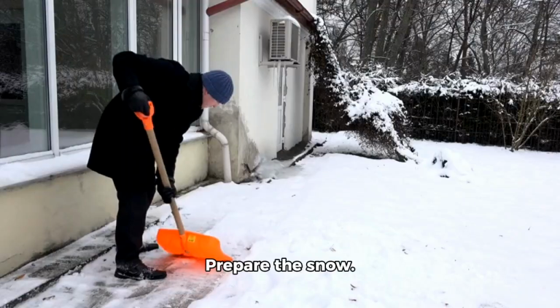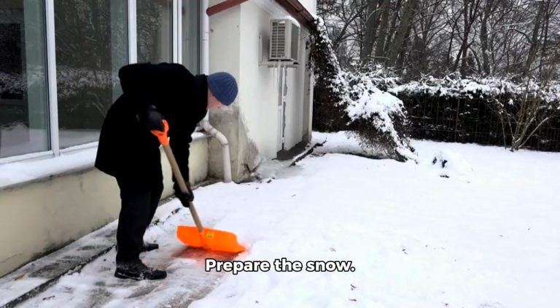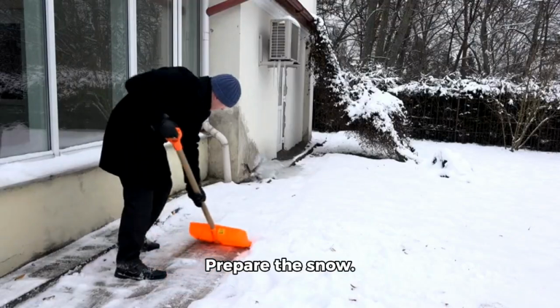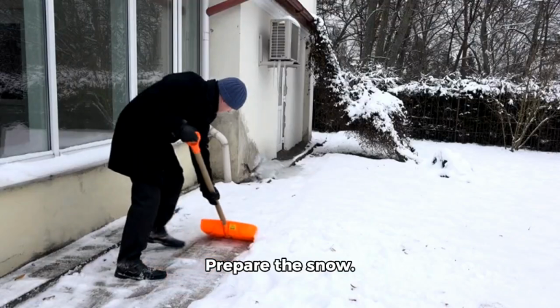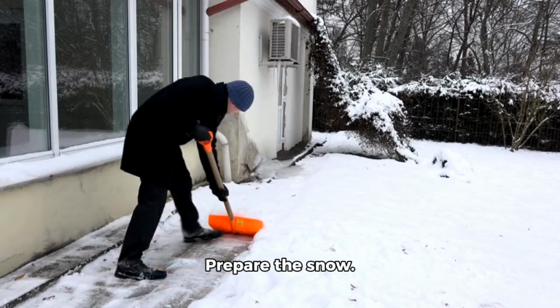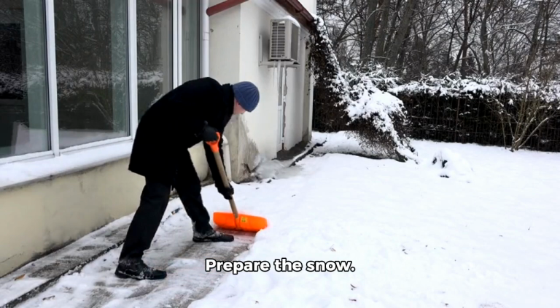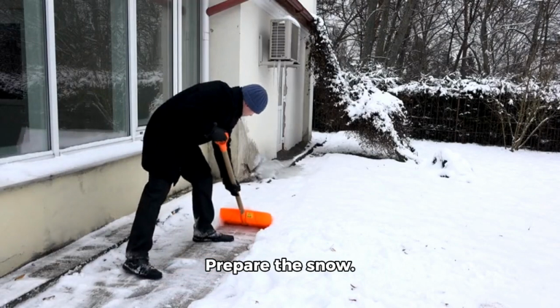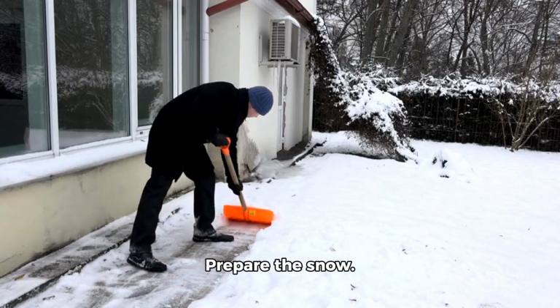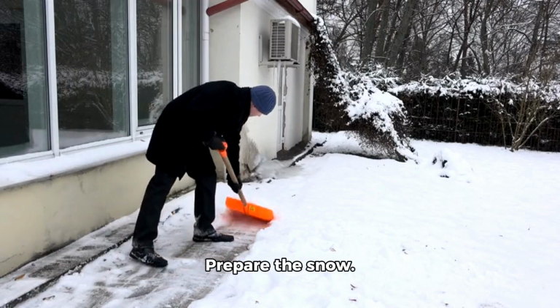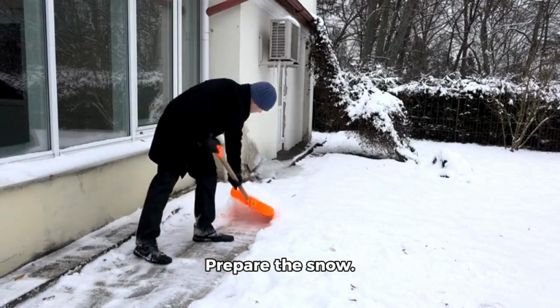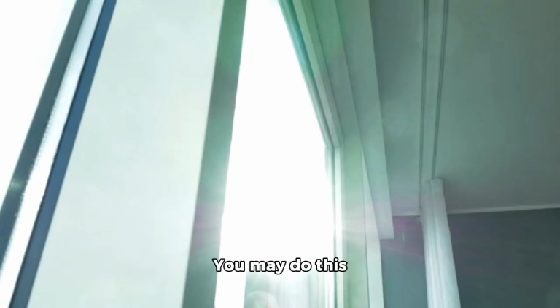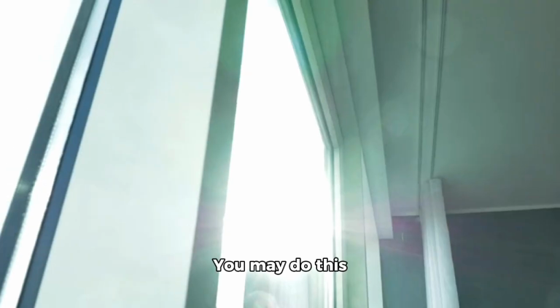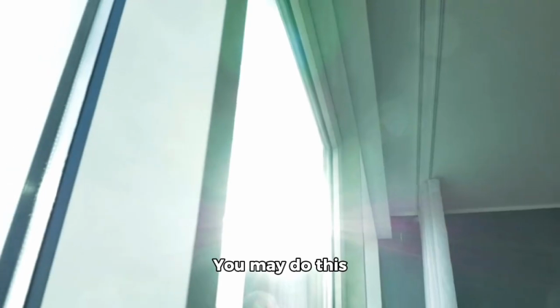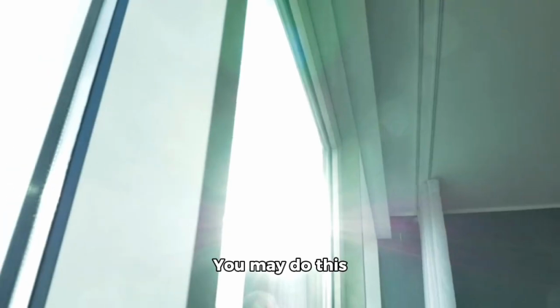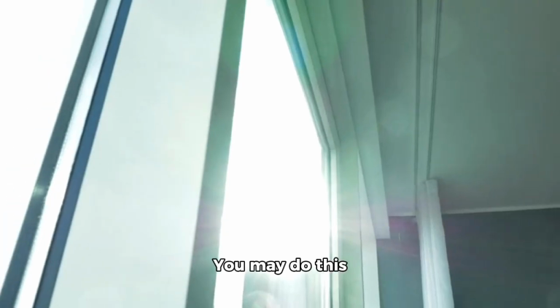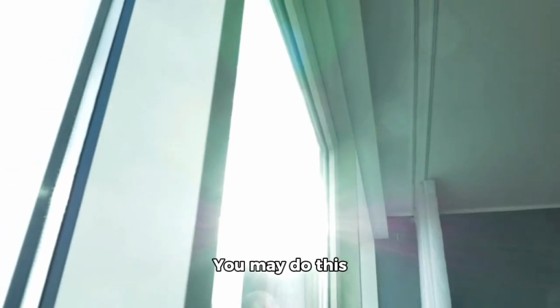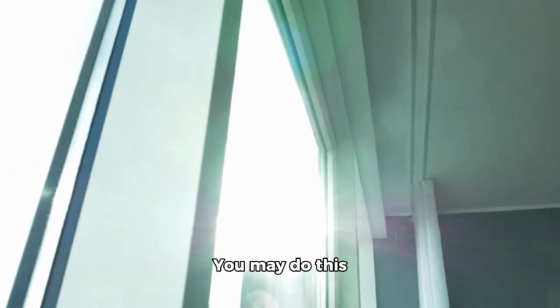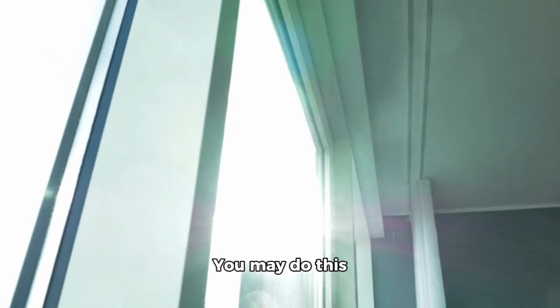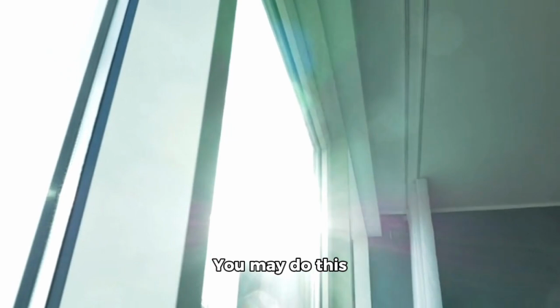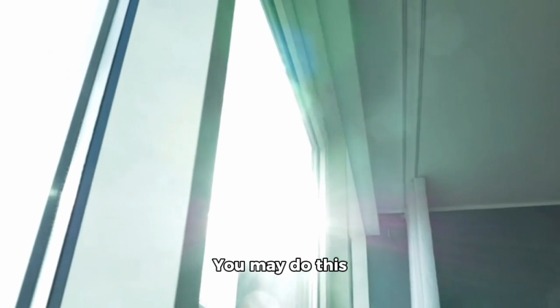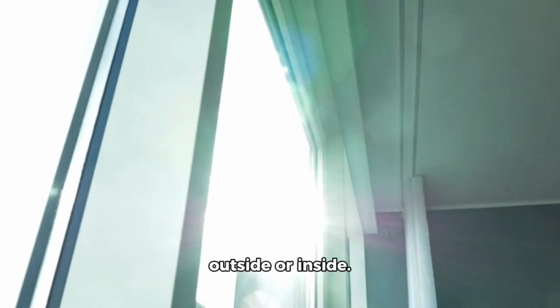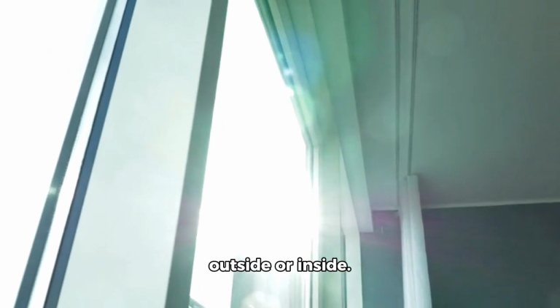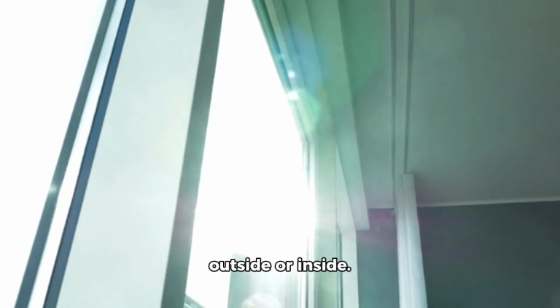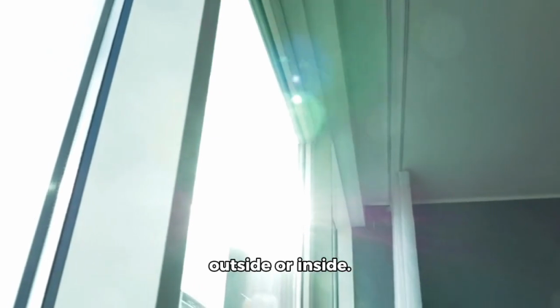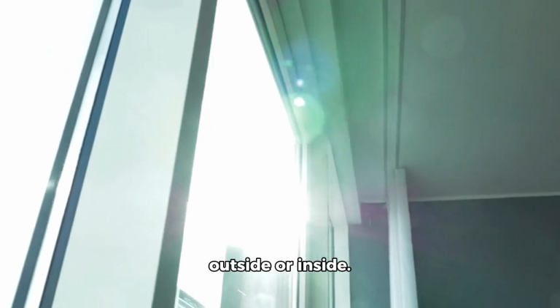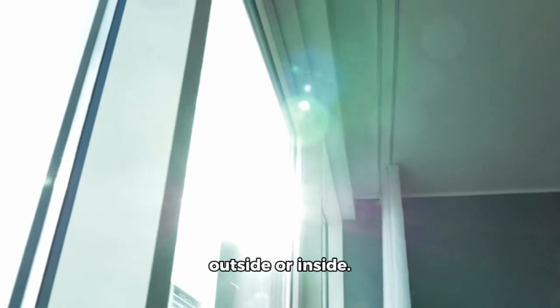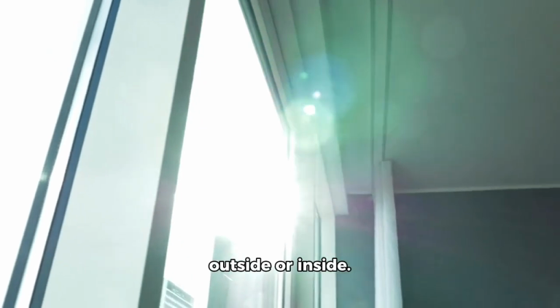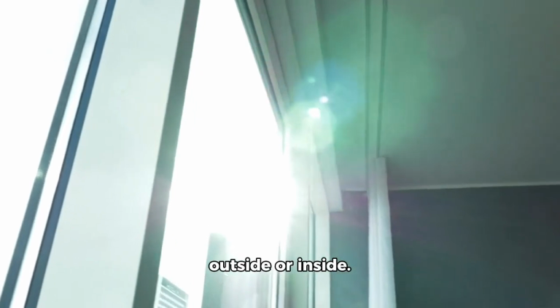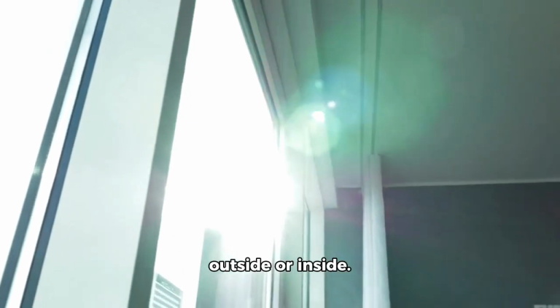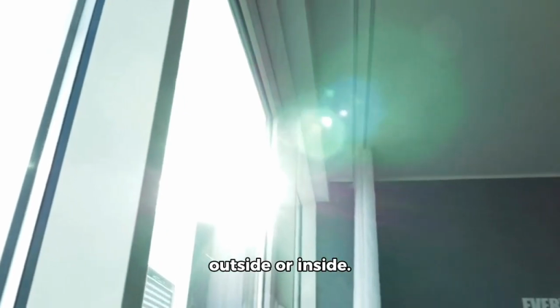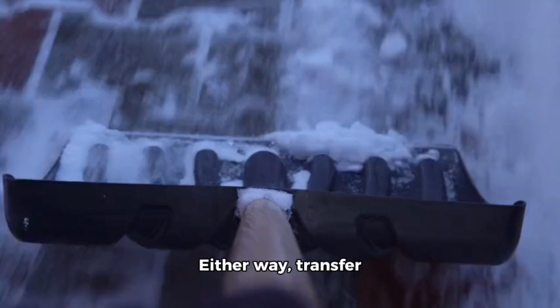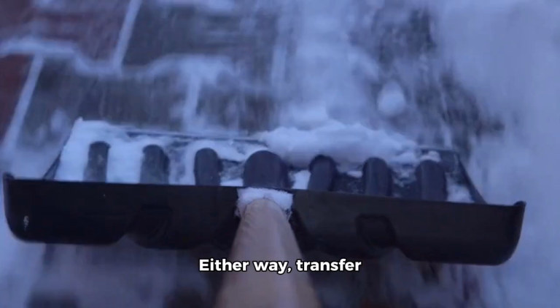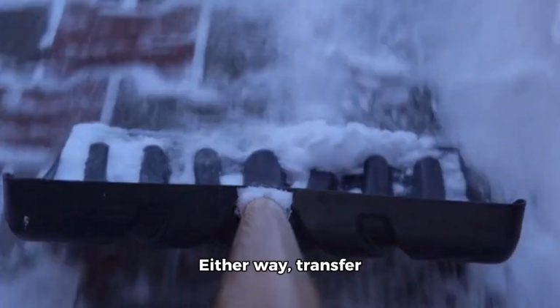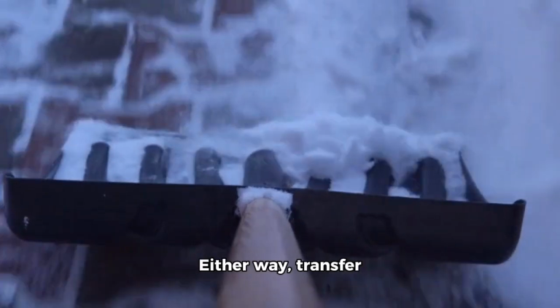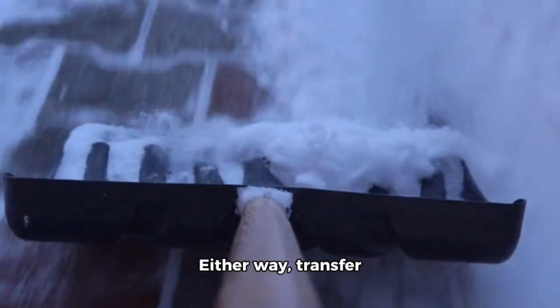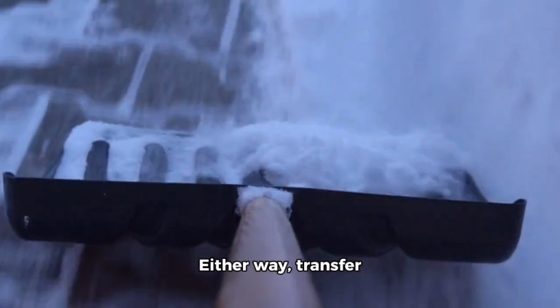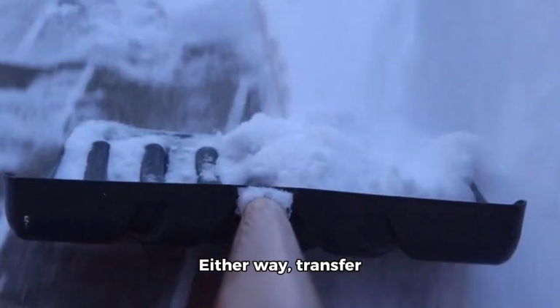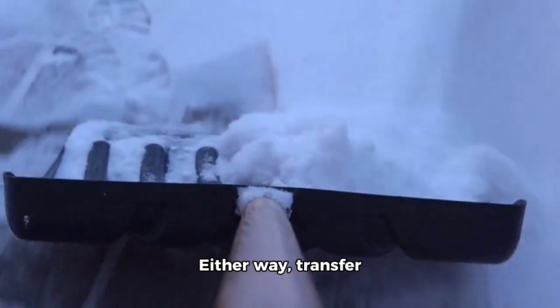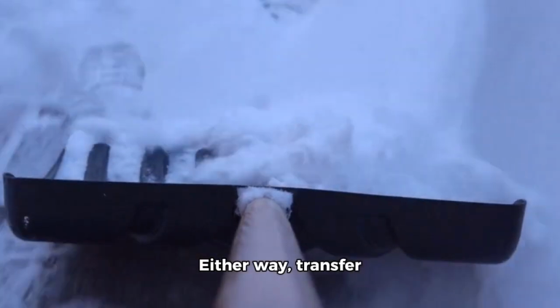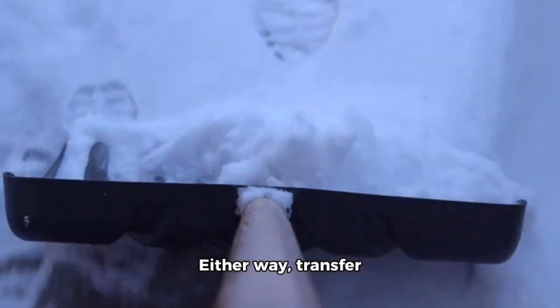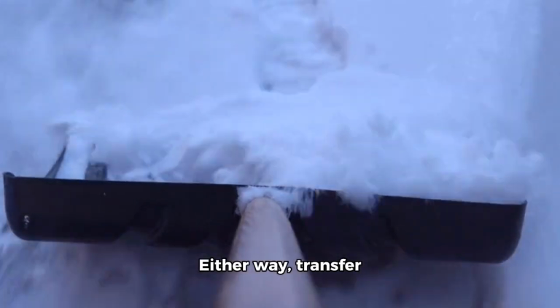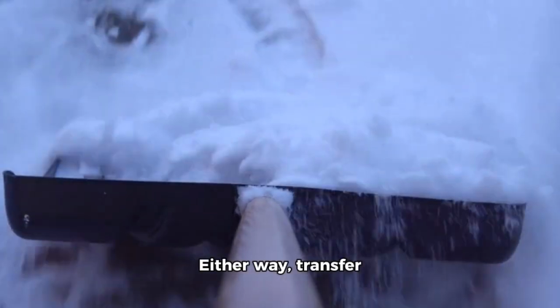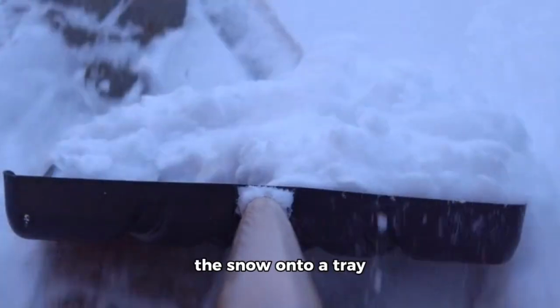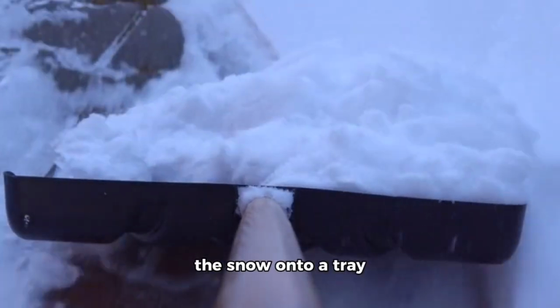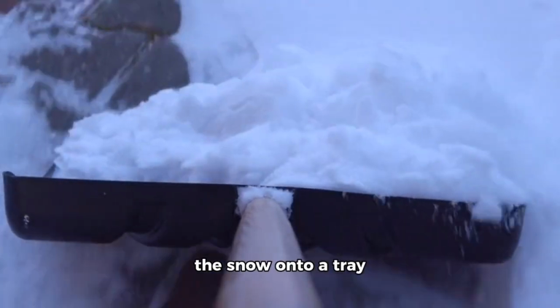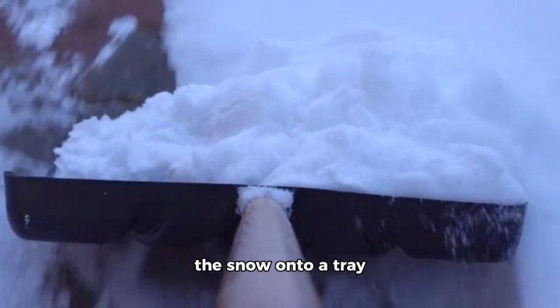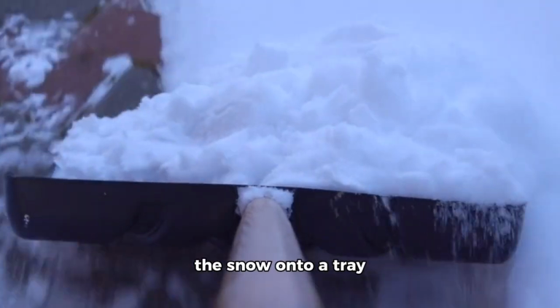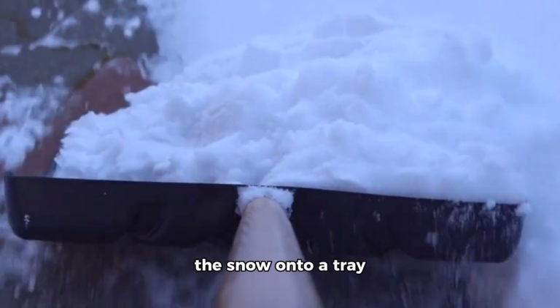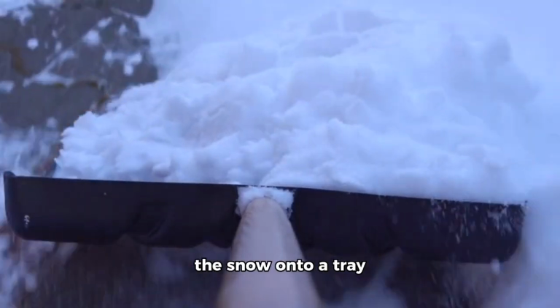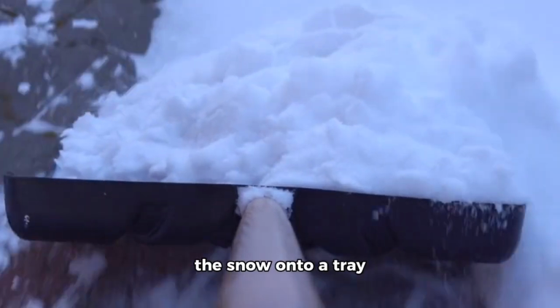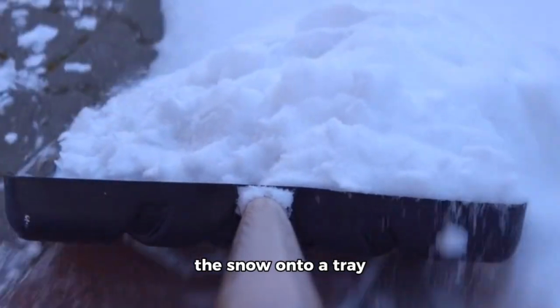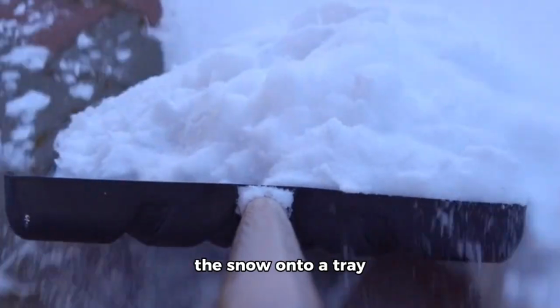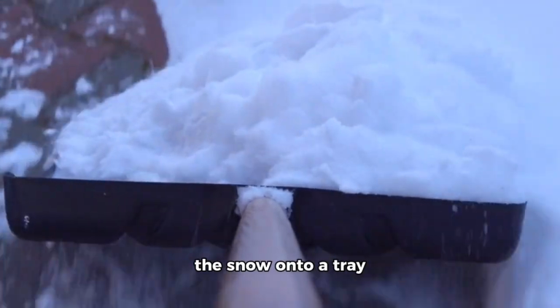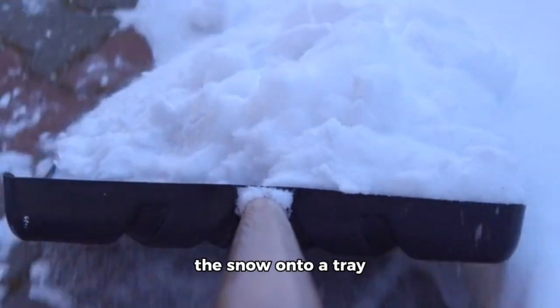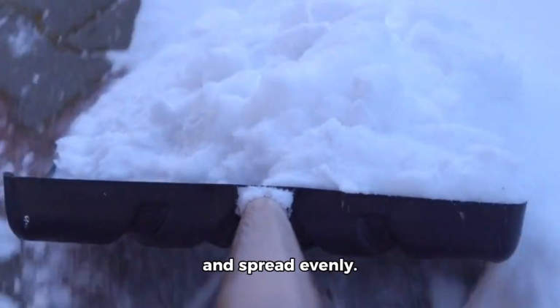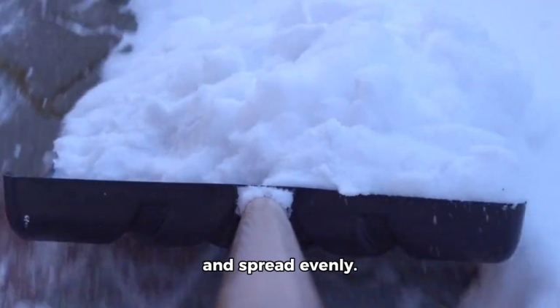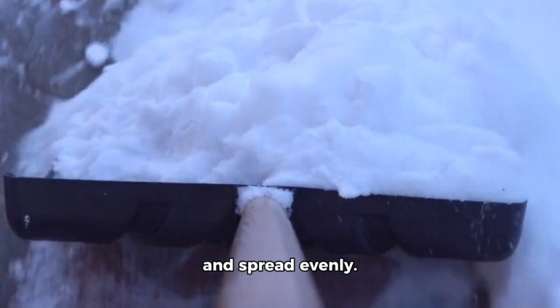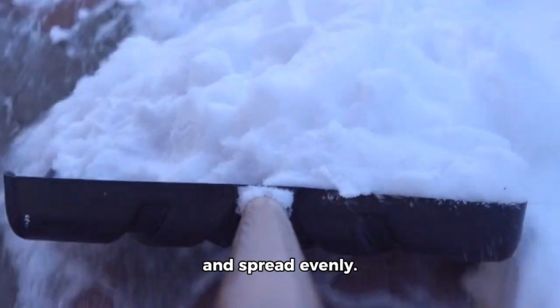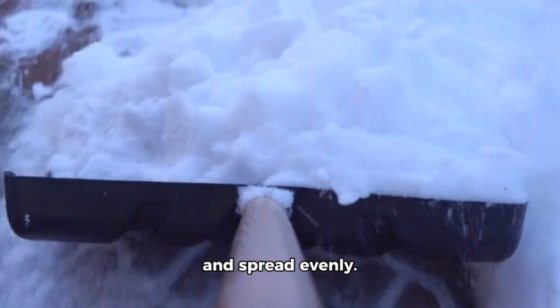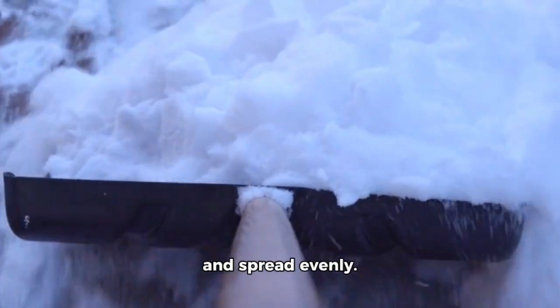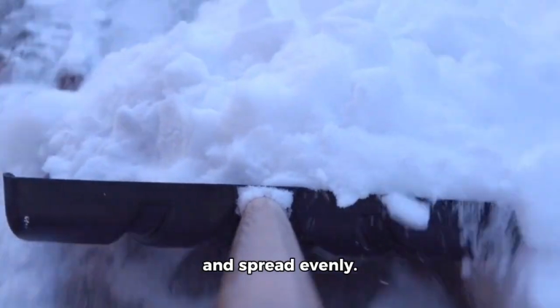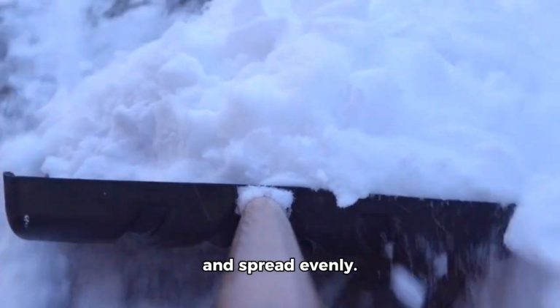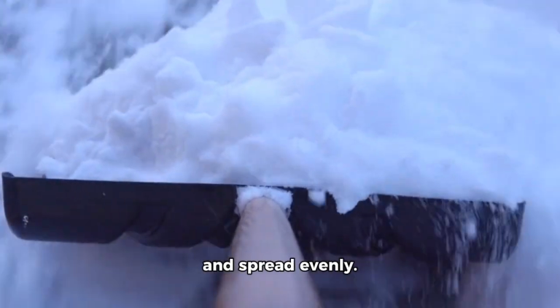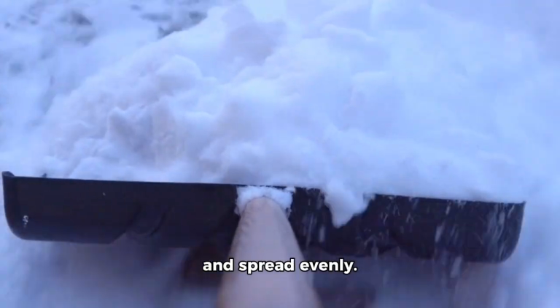Prepare the snow. You may do this outside or inside. Either way, transfer the snow onto a tray and spread evenly.